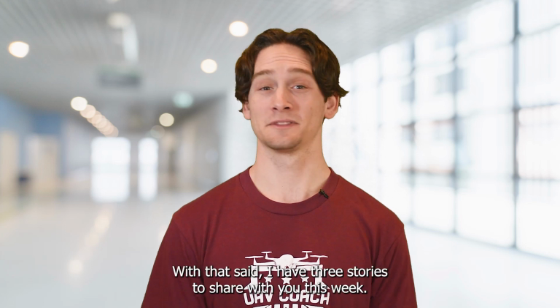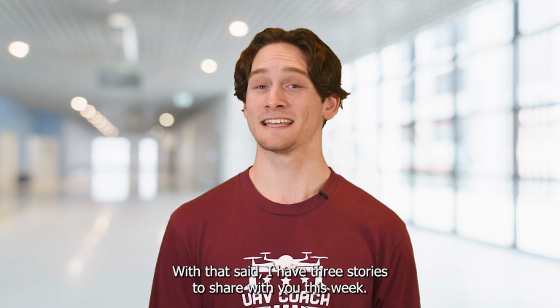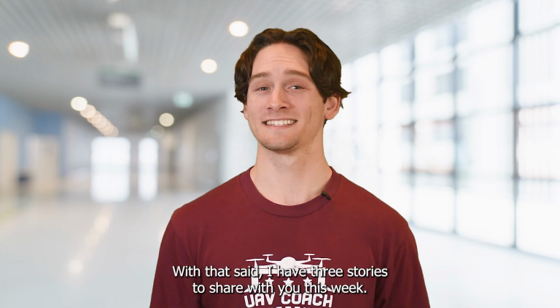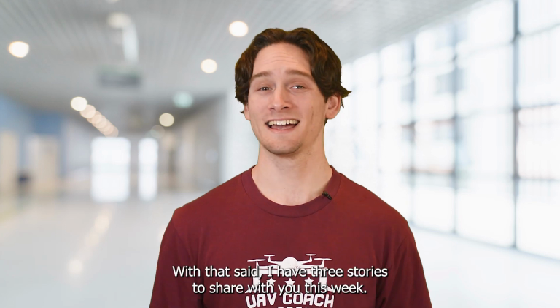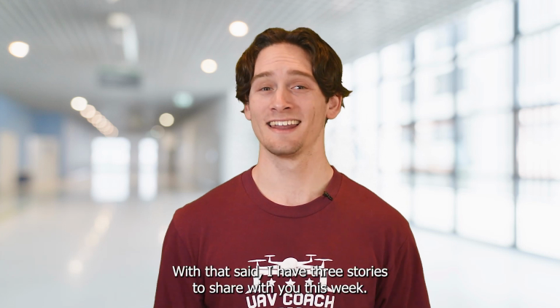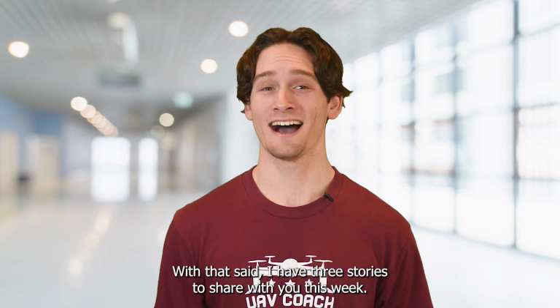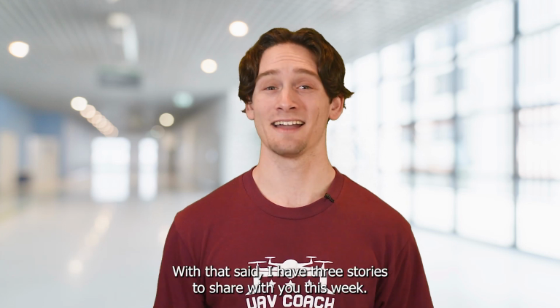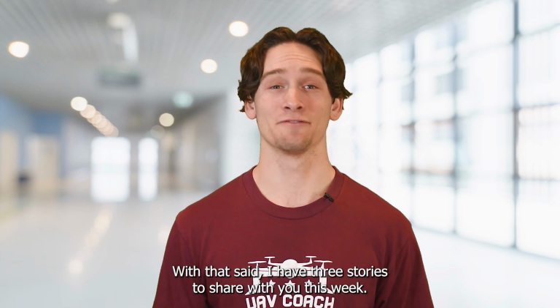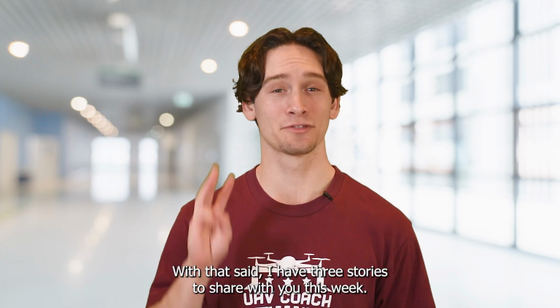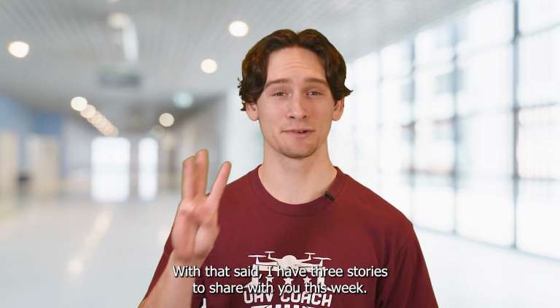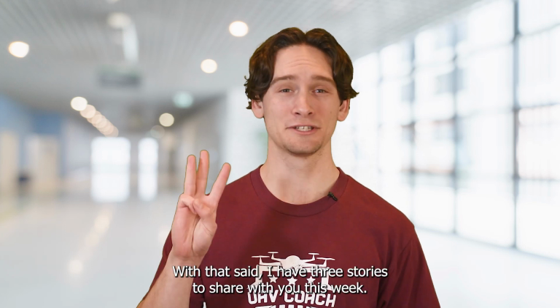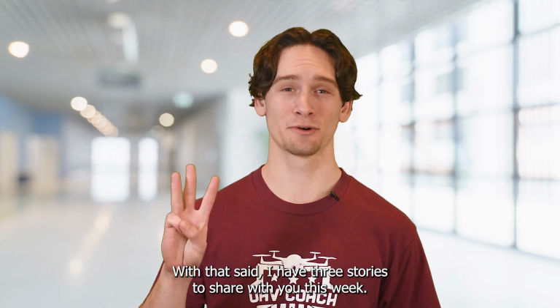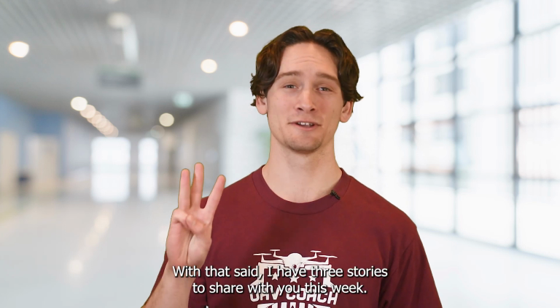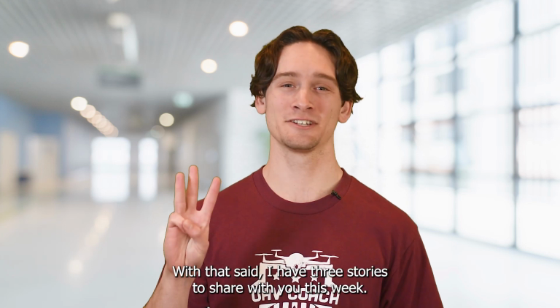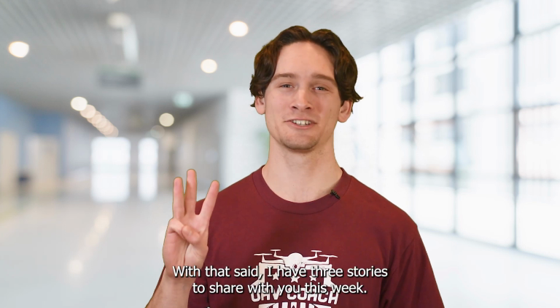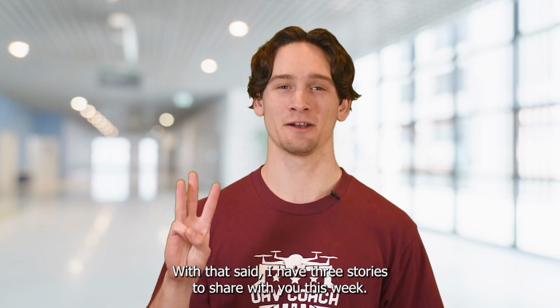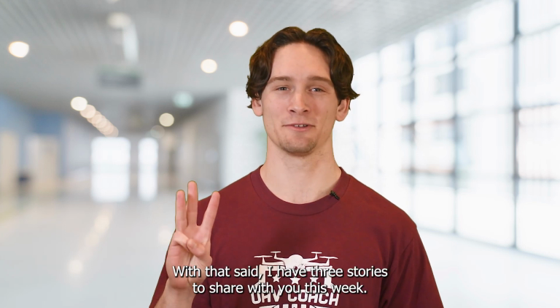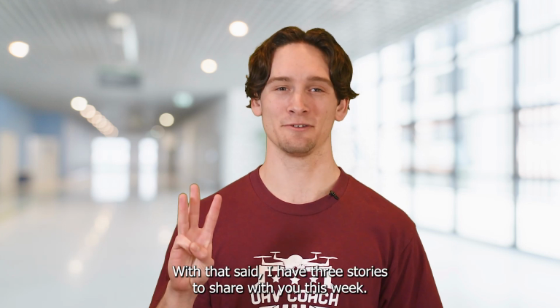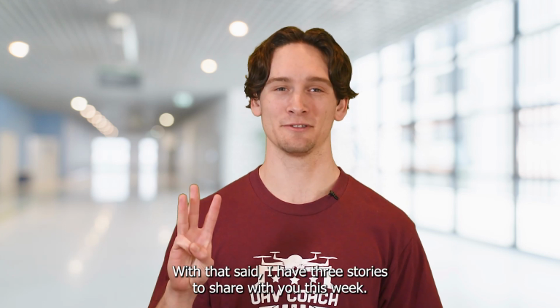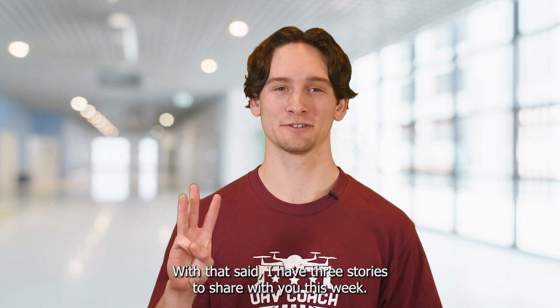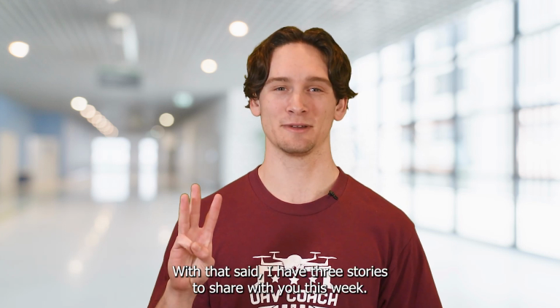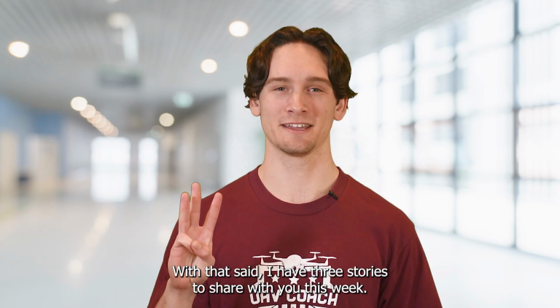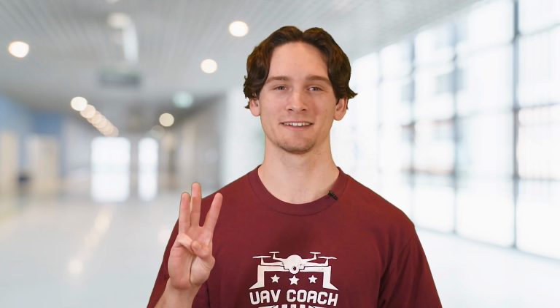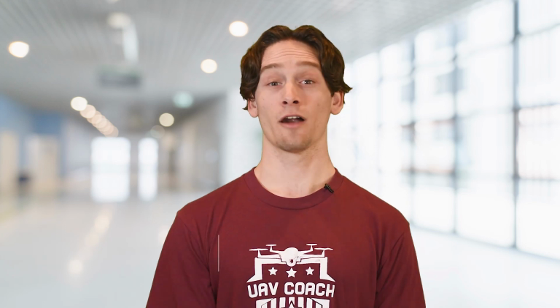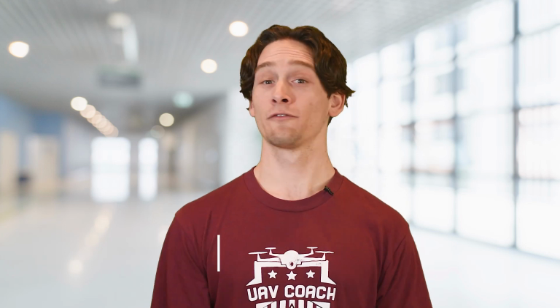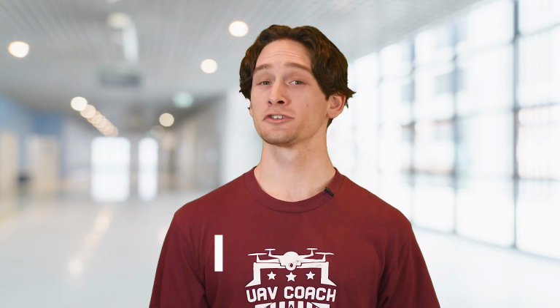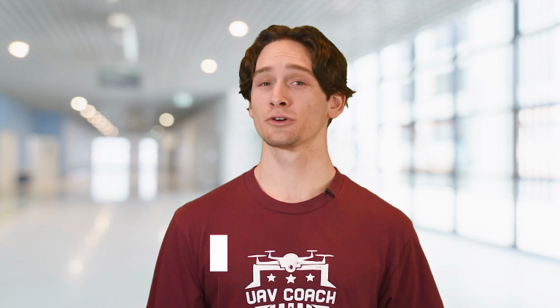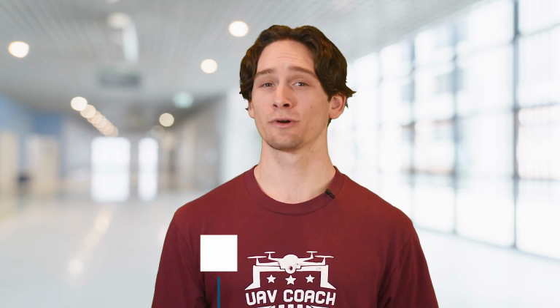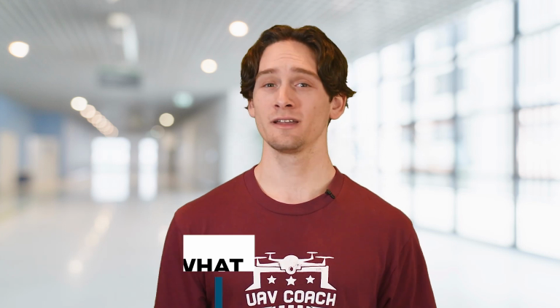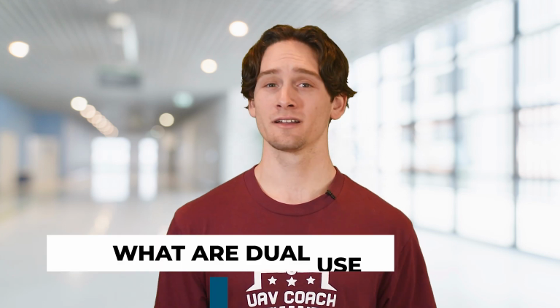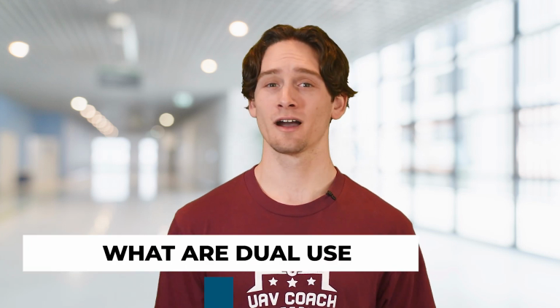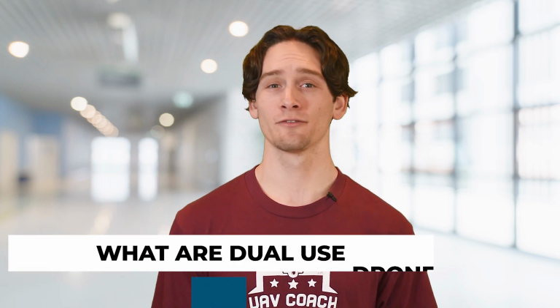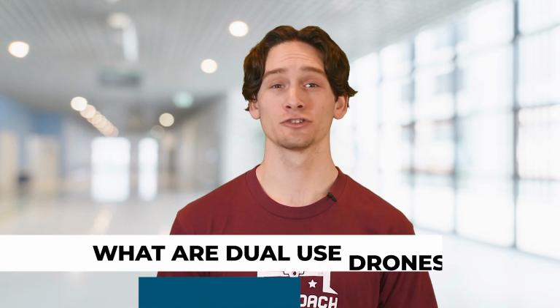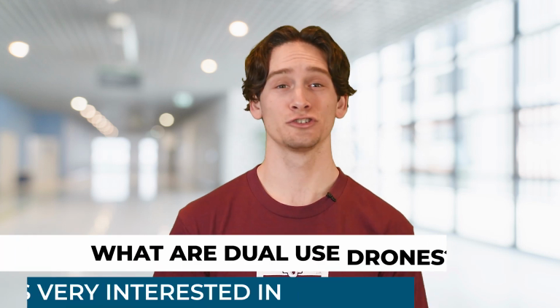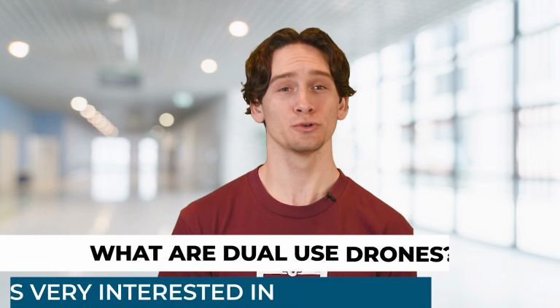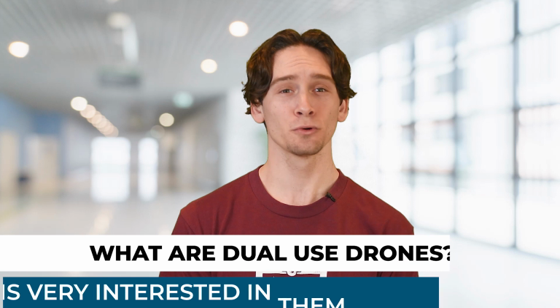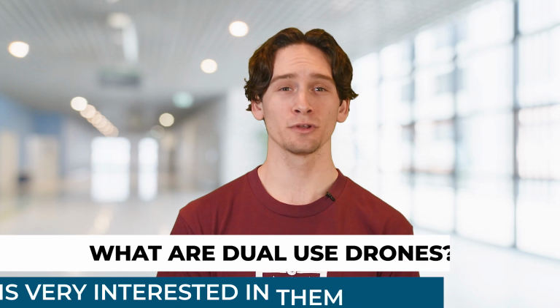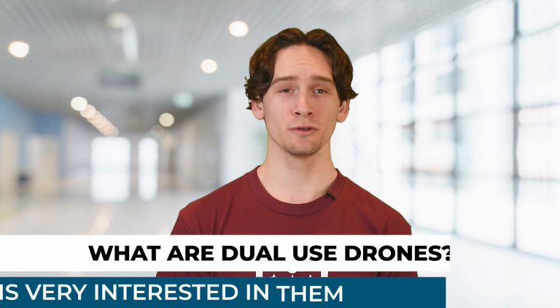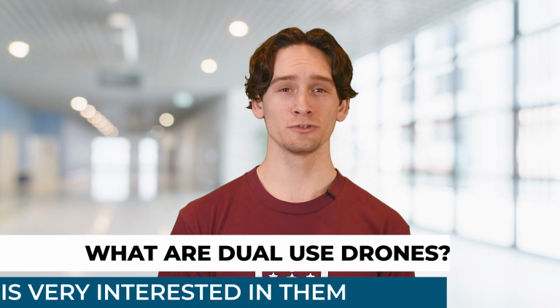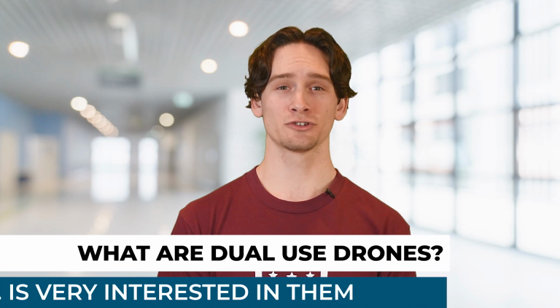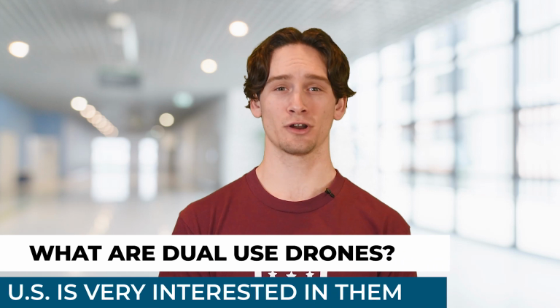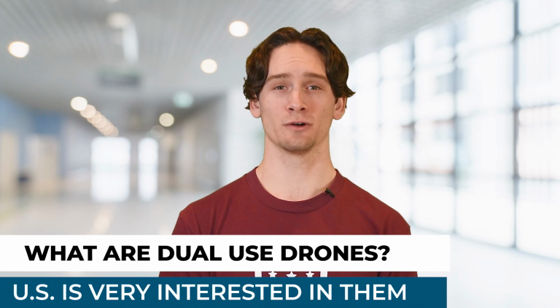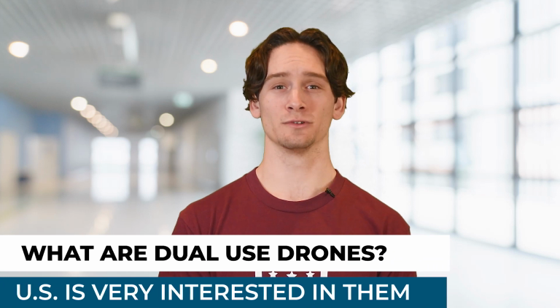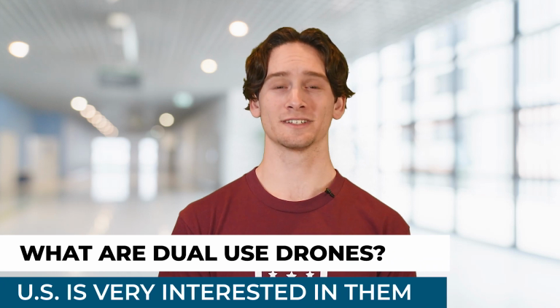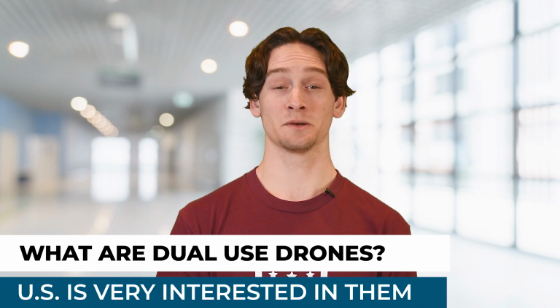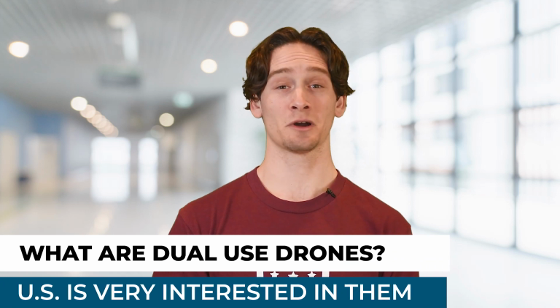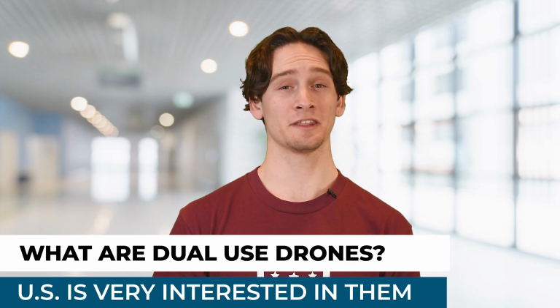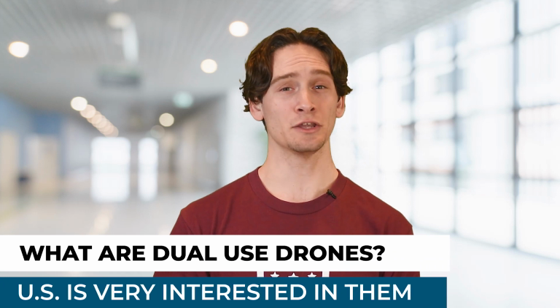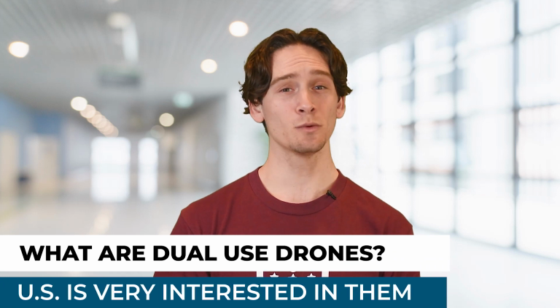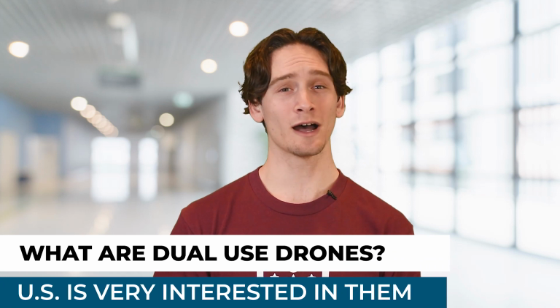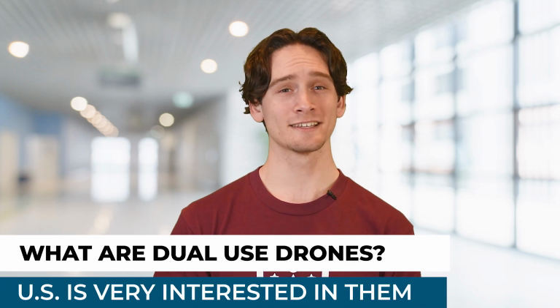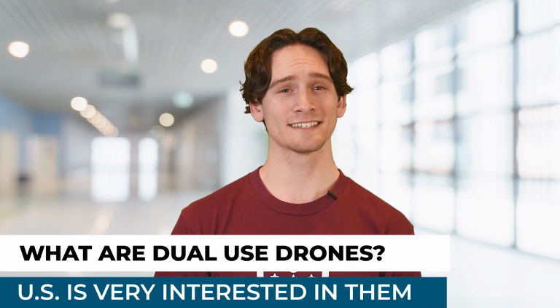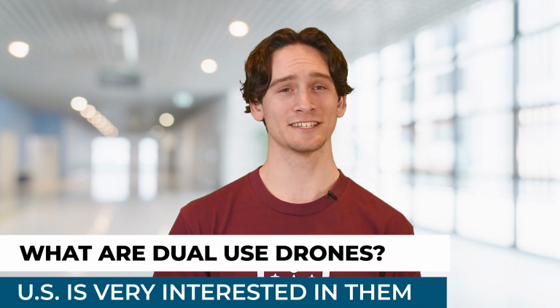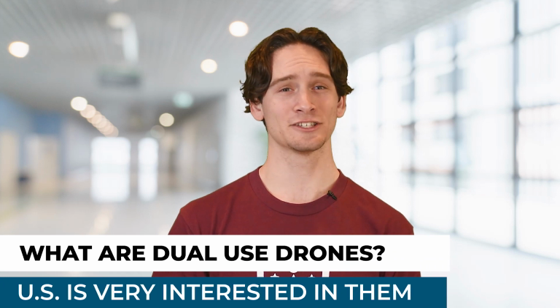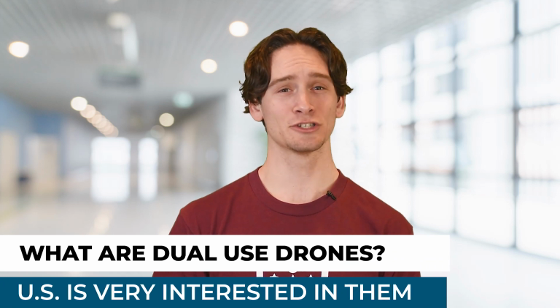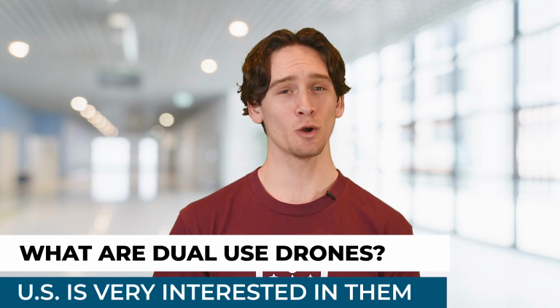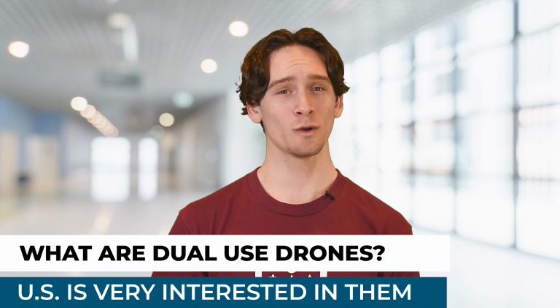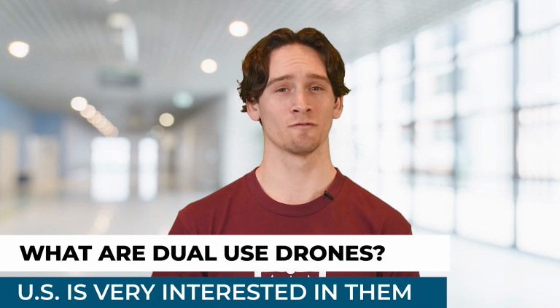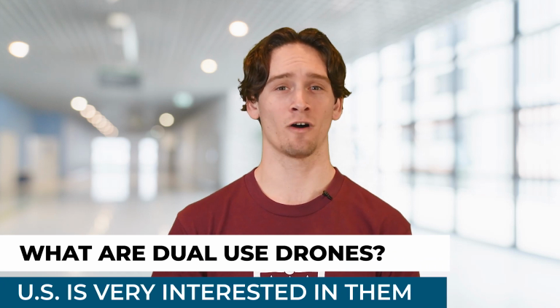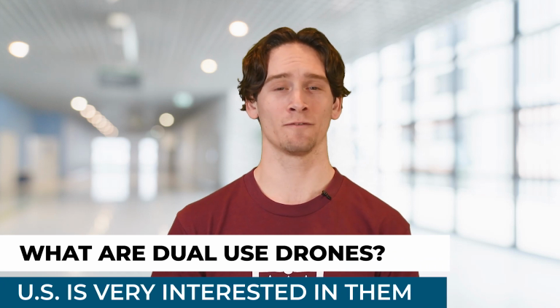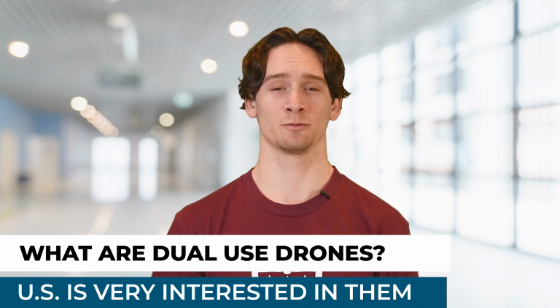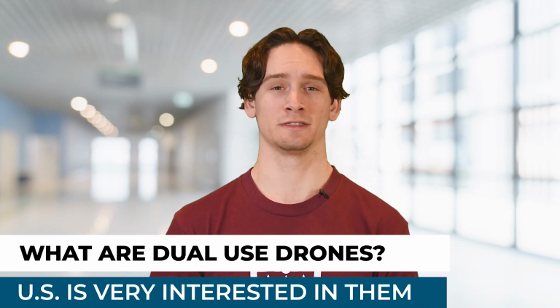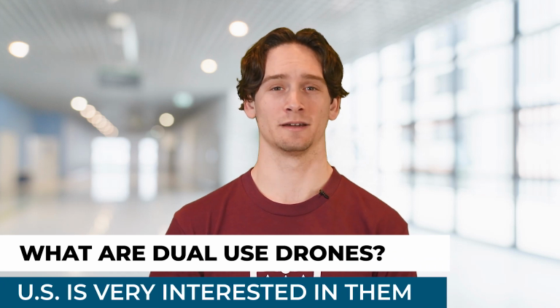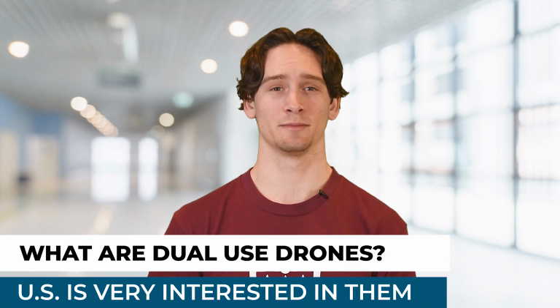With that said, I have three stories to share with you this week. Our first story covers dual-use drones and why the US is so involved with them.